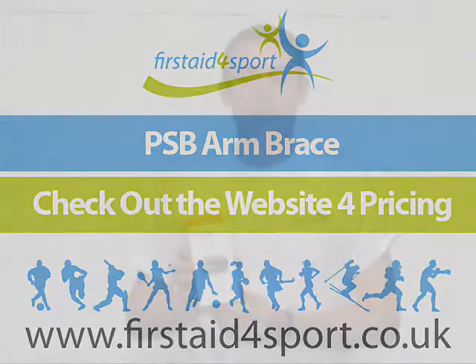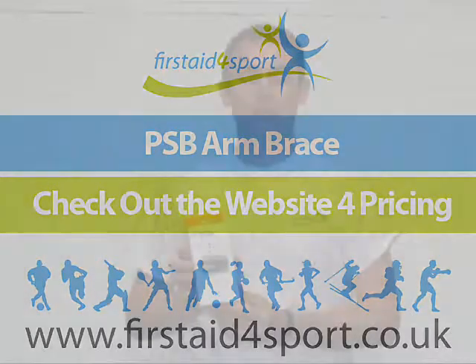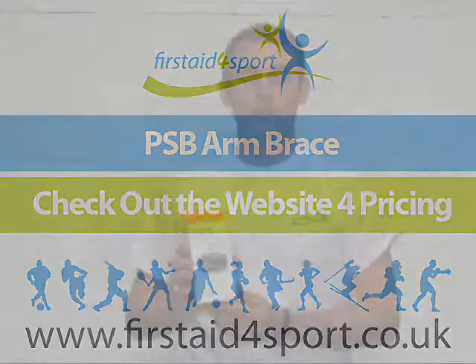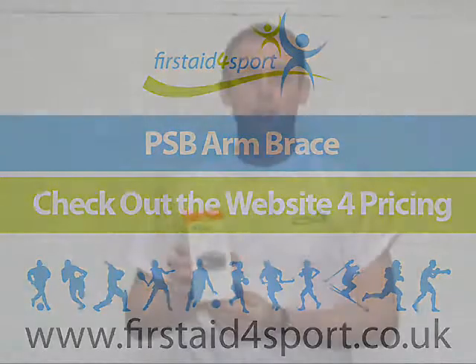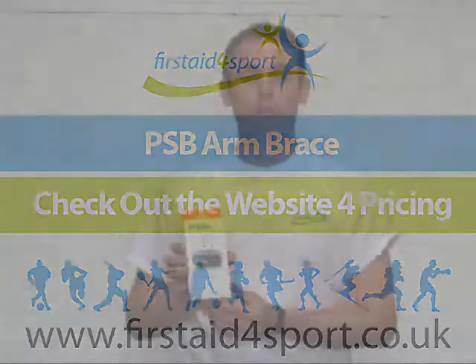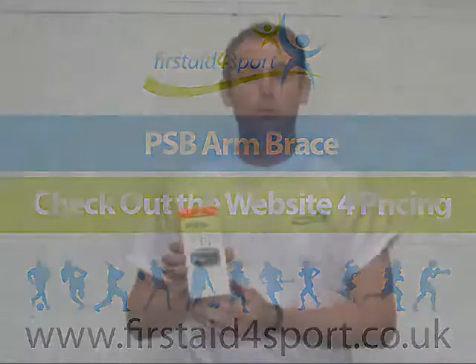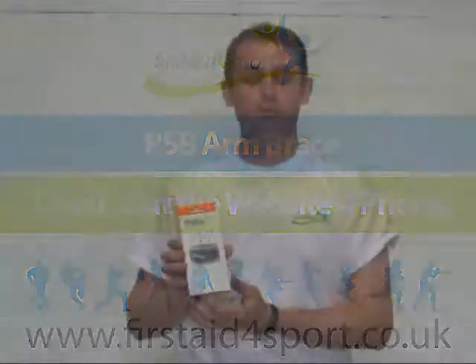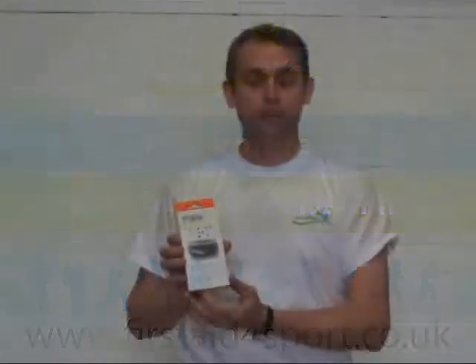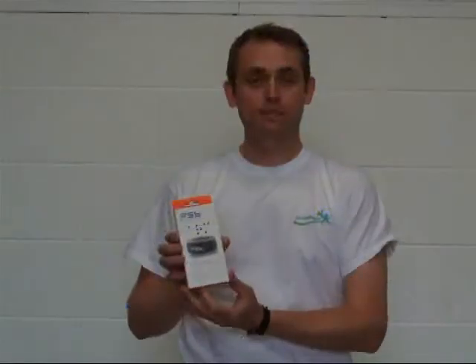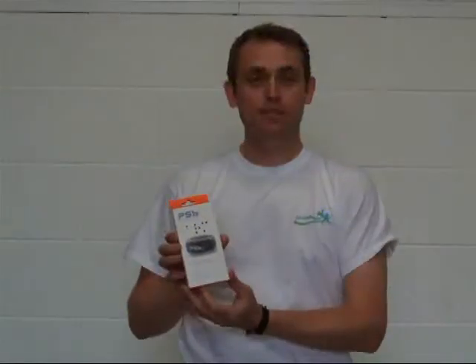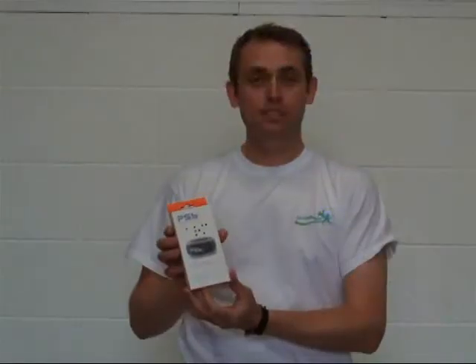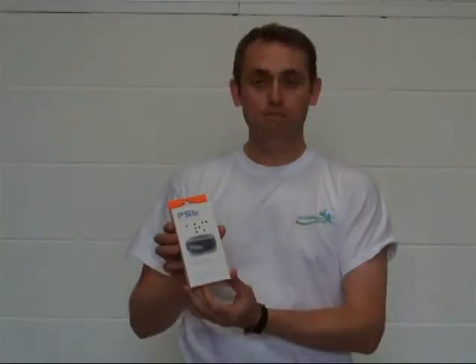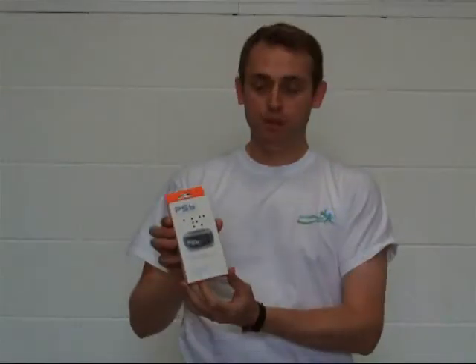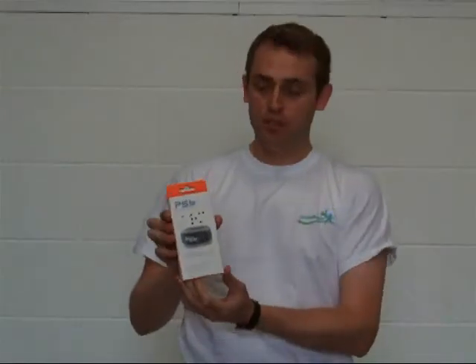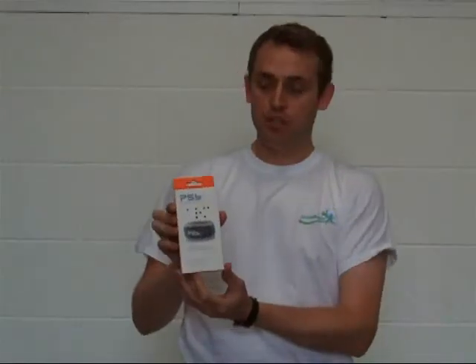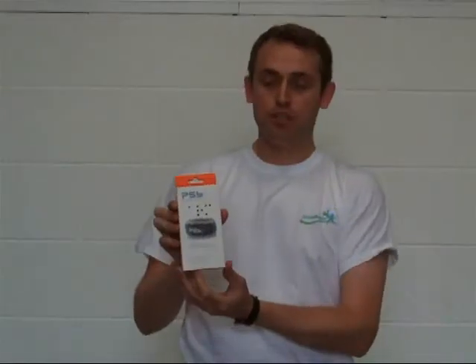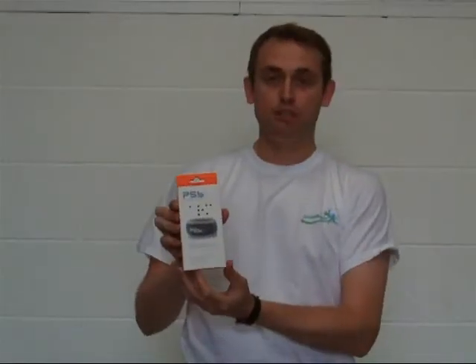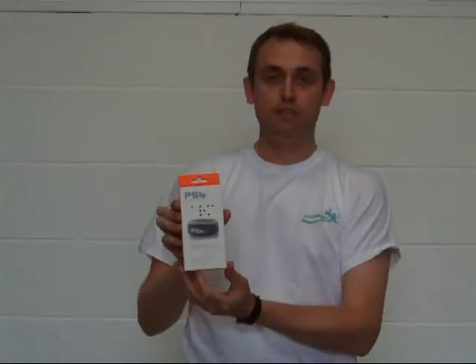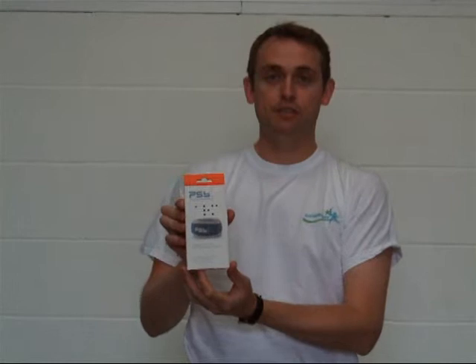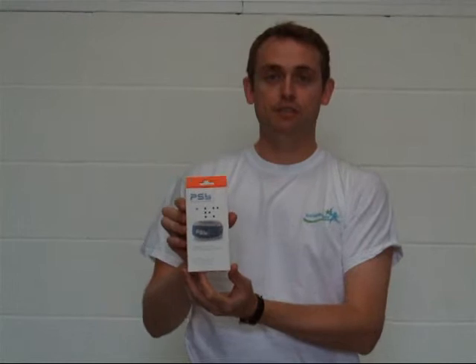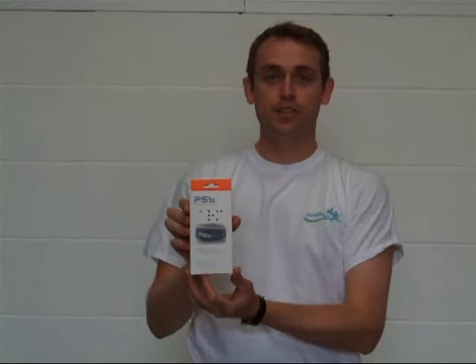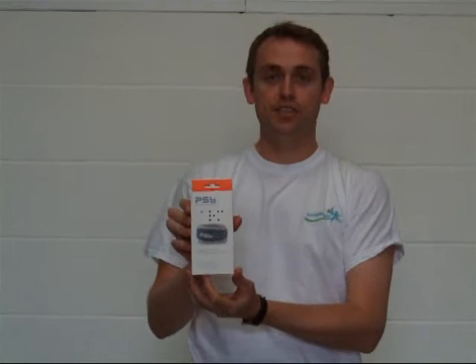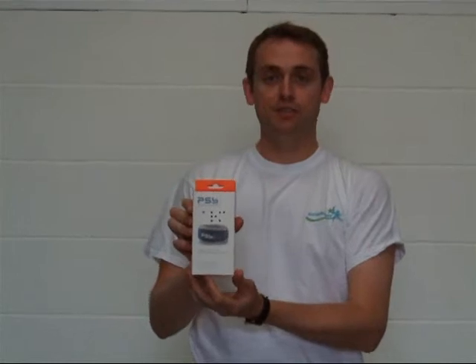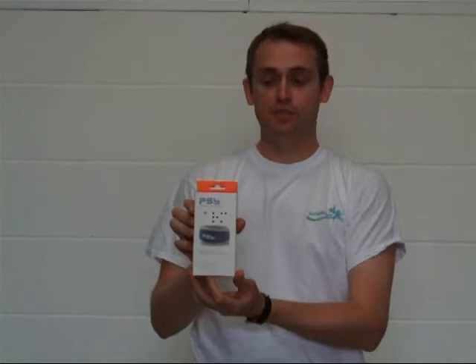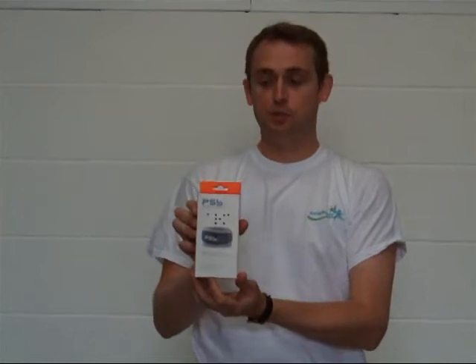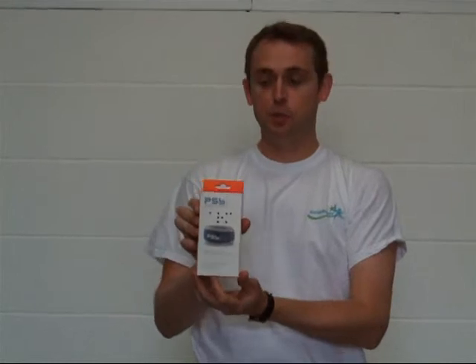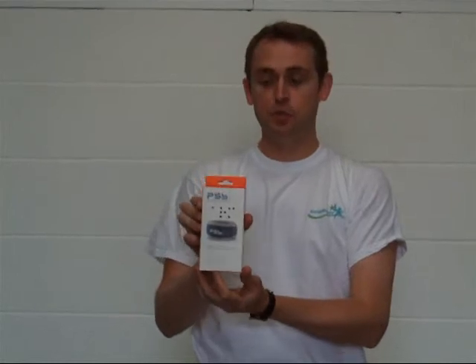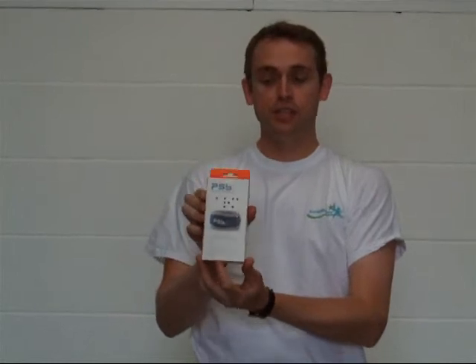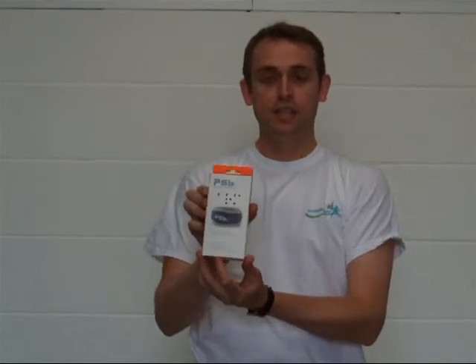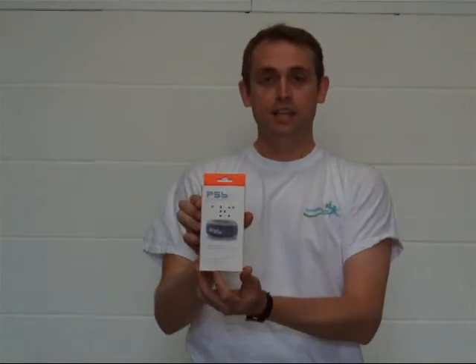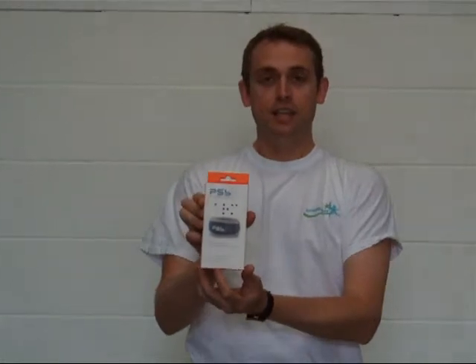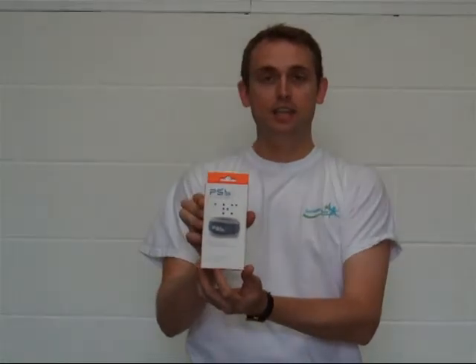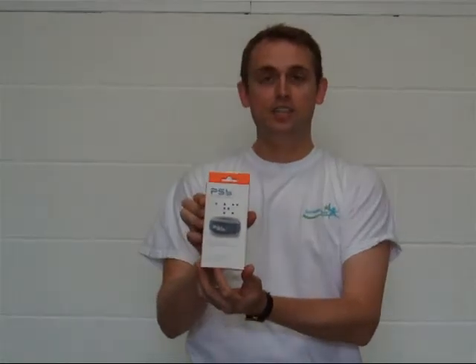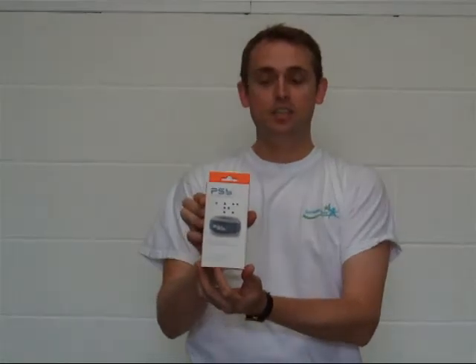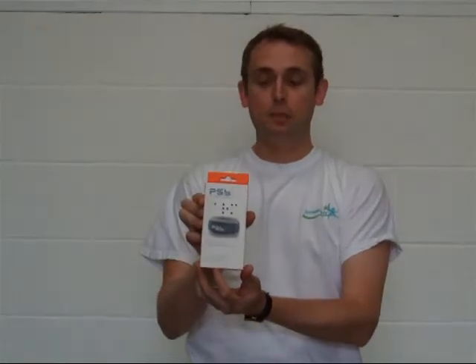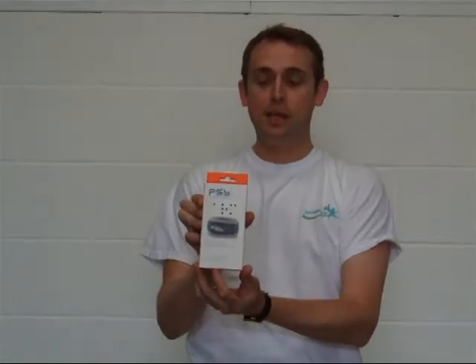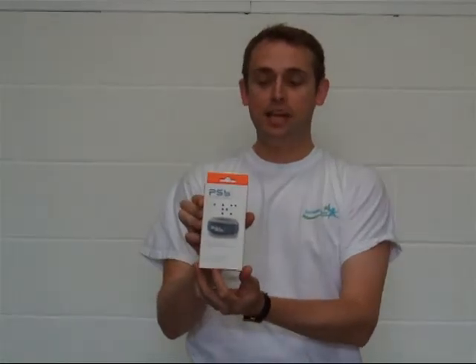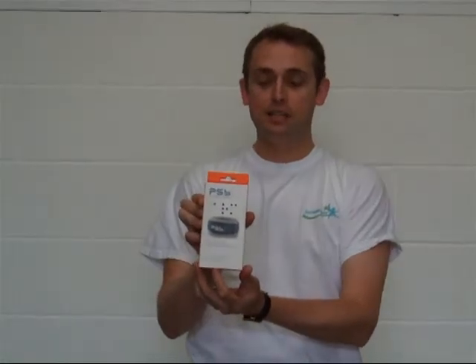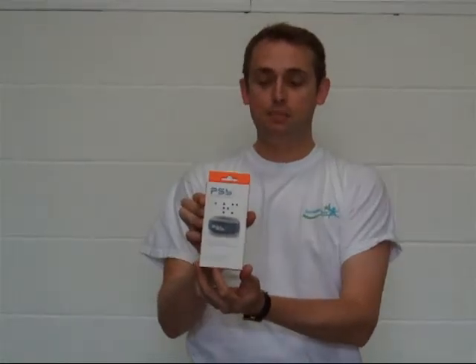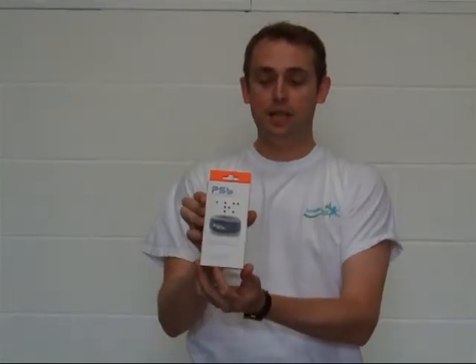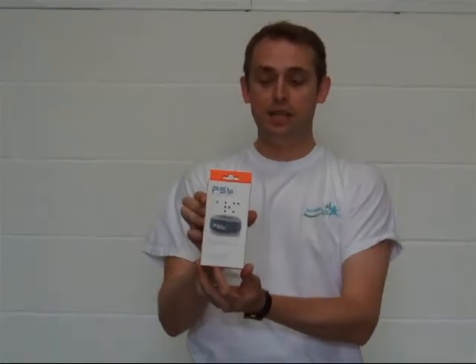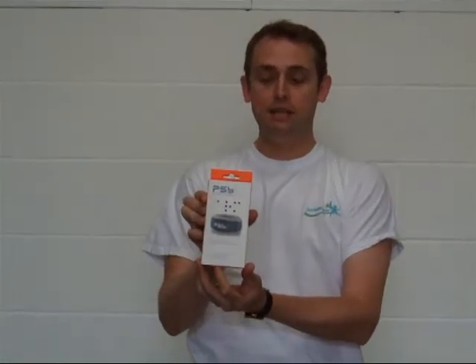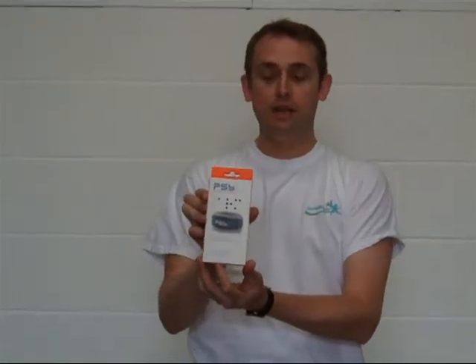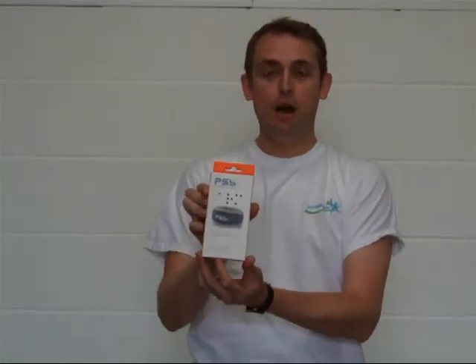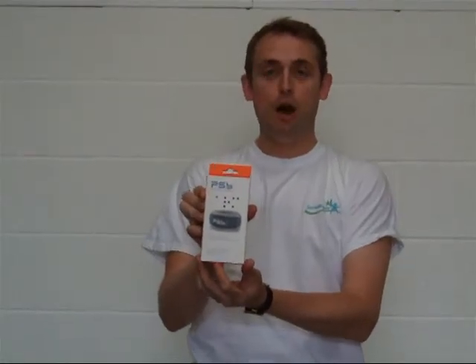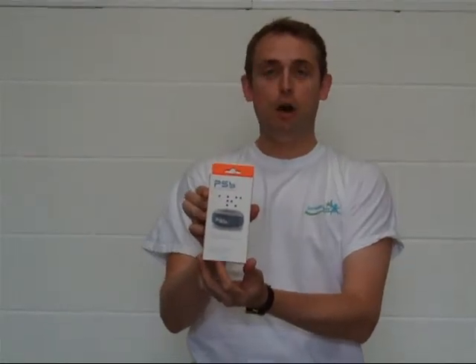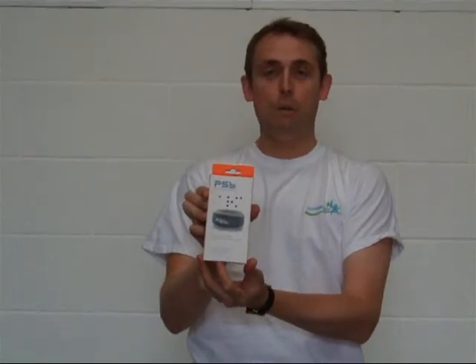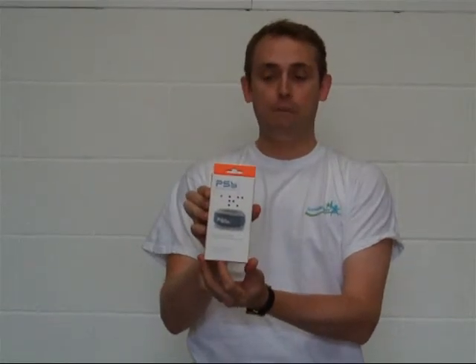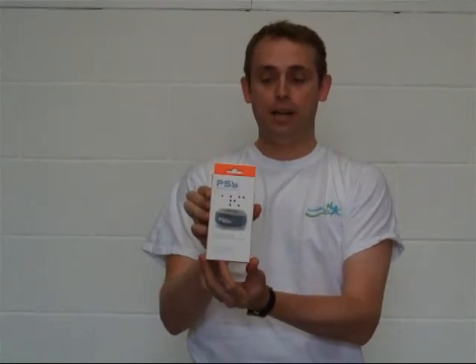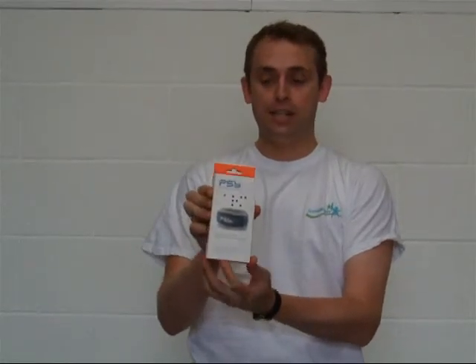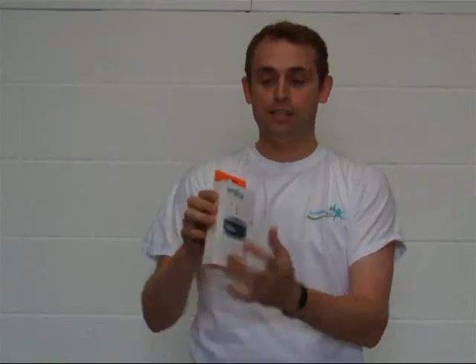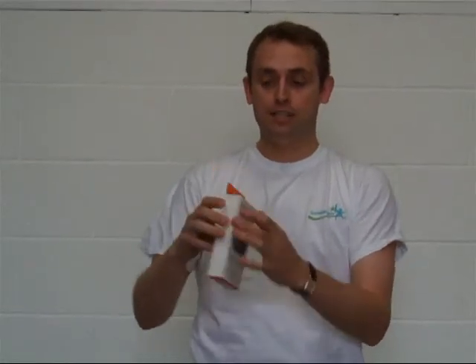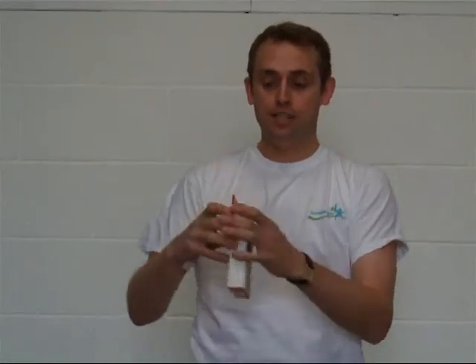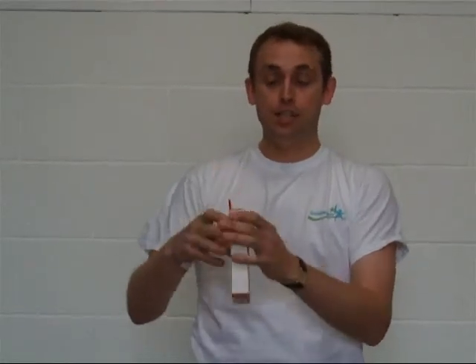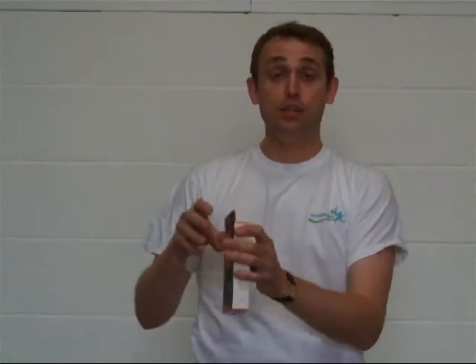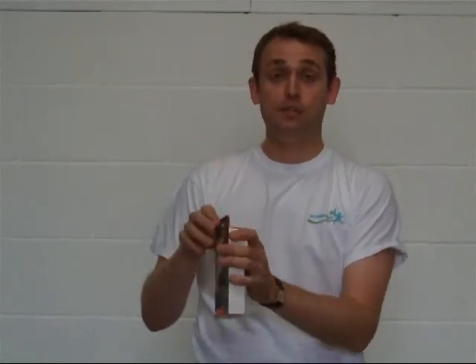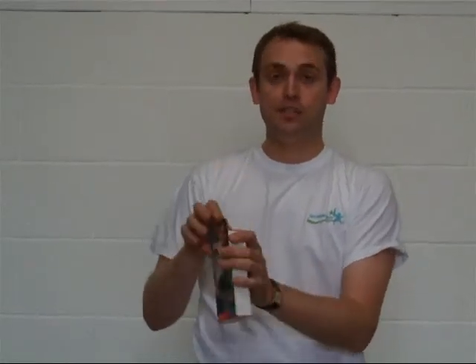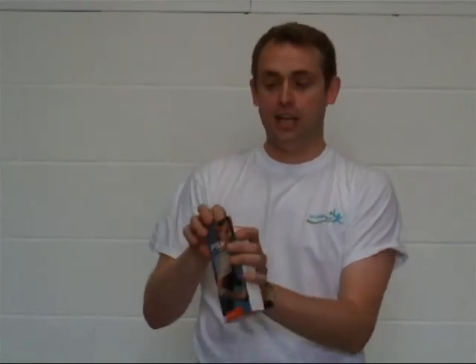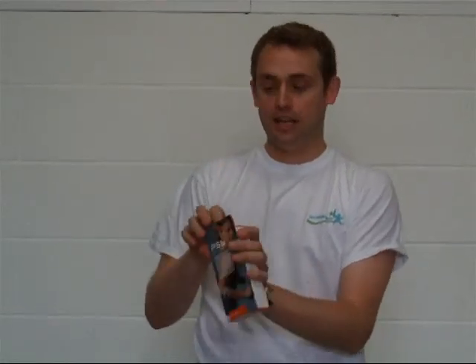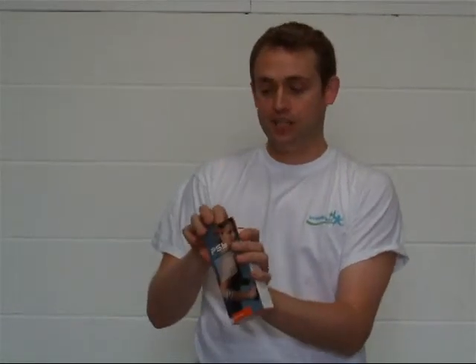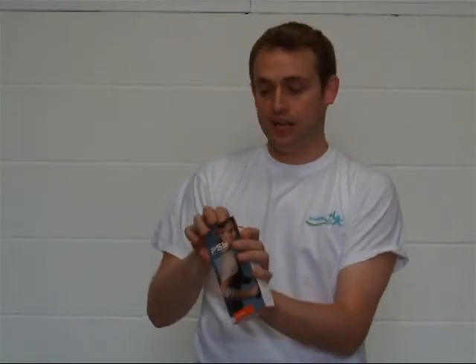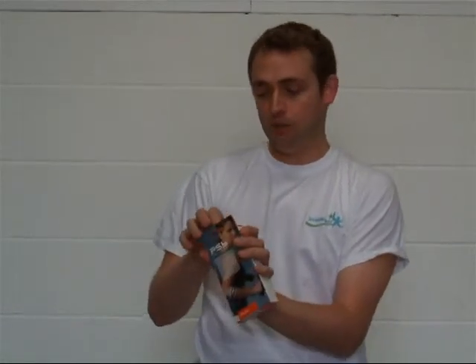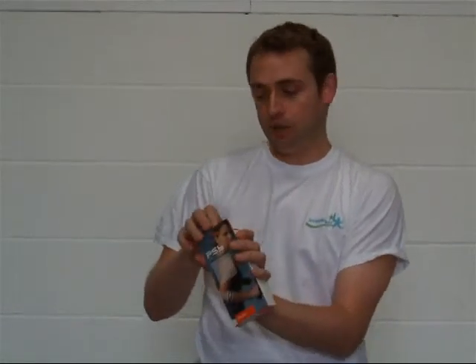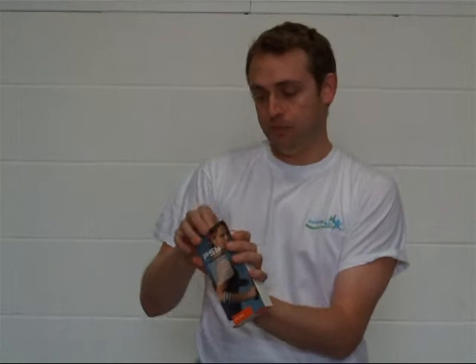I'm Michael Davison, Managing Director of First Aid for Sport, and this is the PSB arm brace used for tennis elbow.